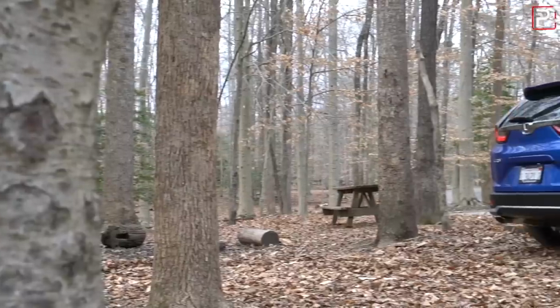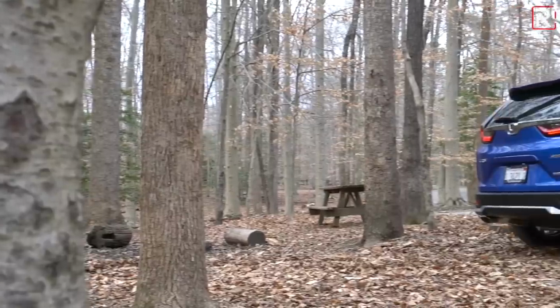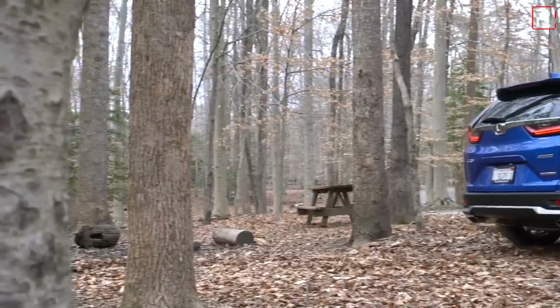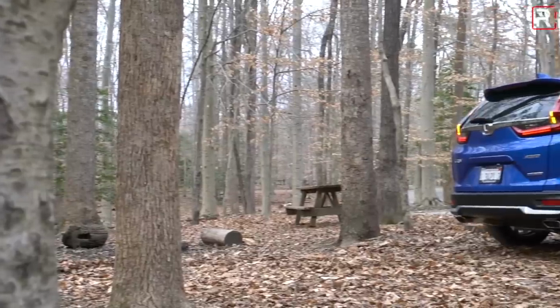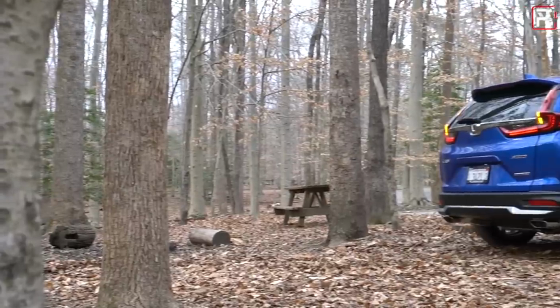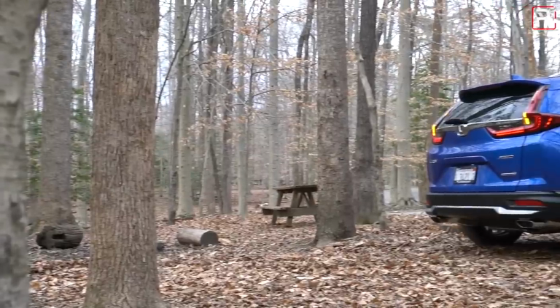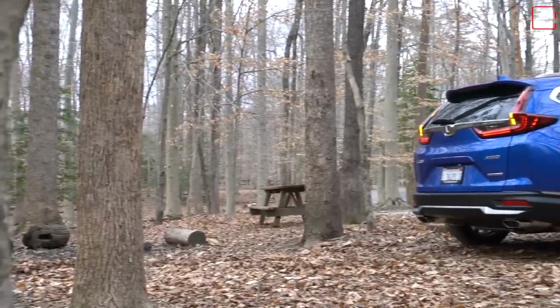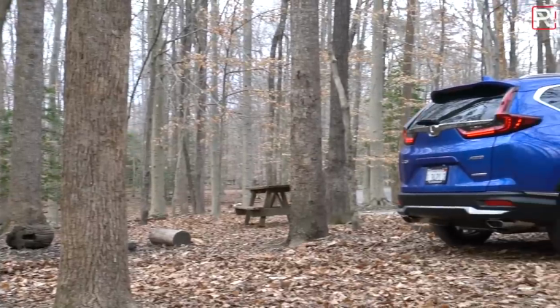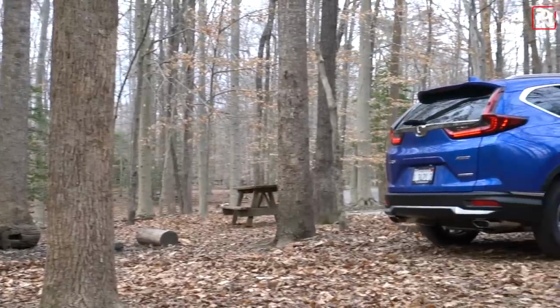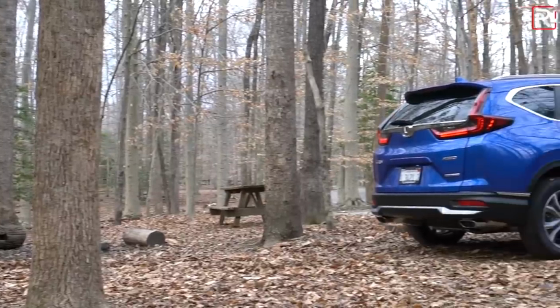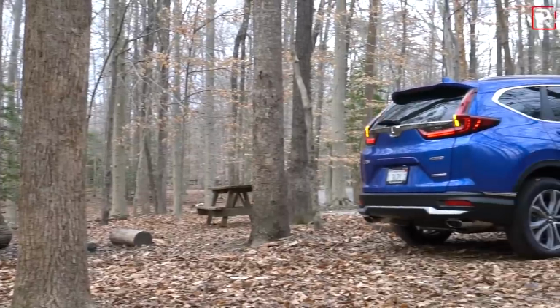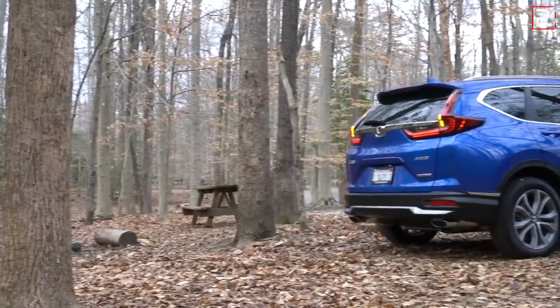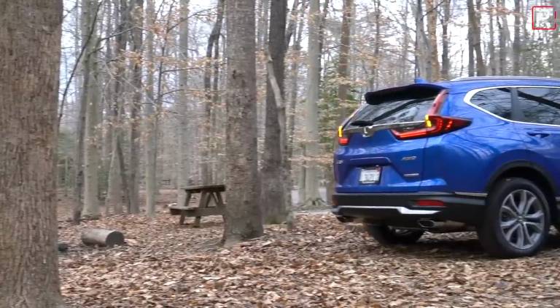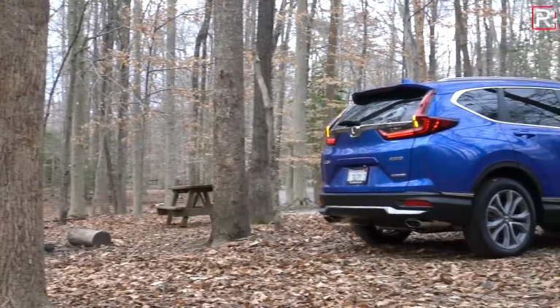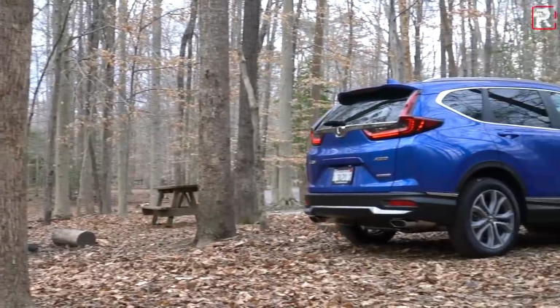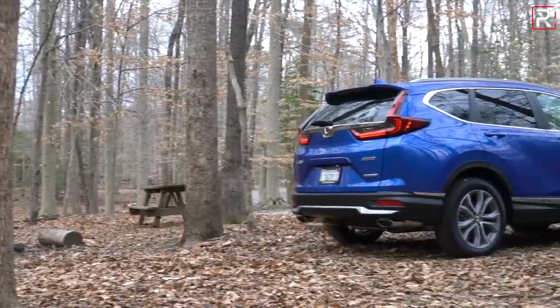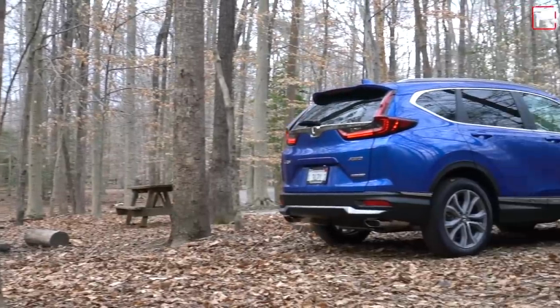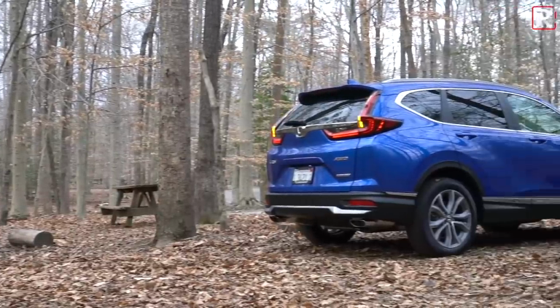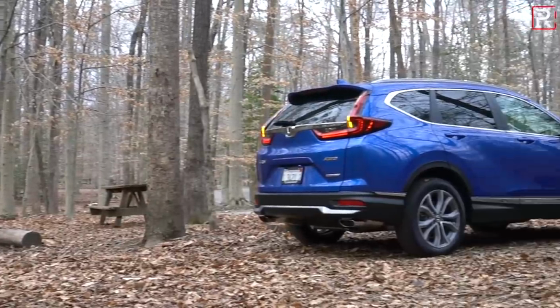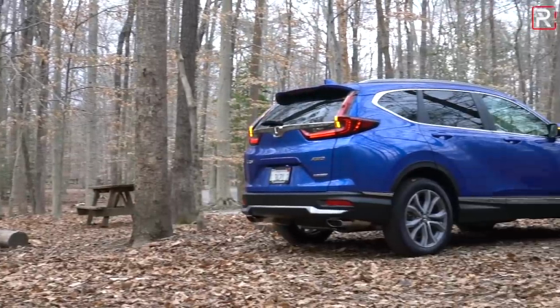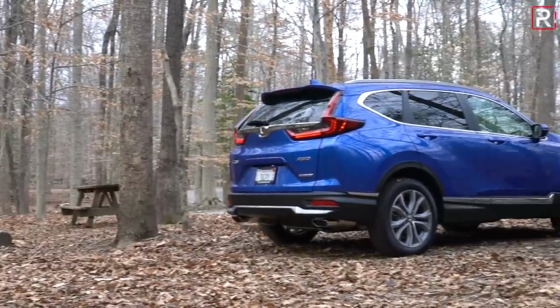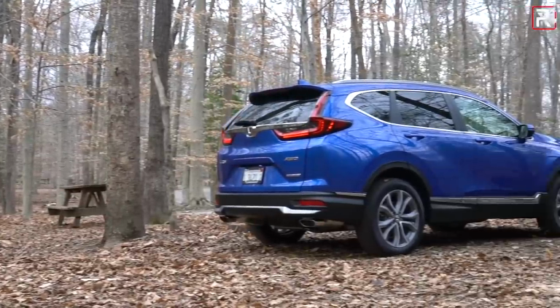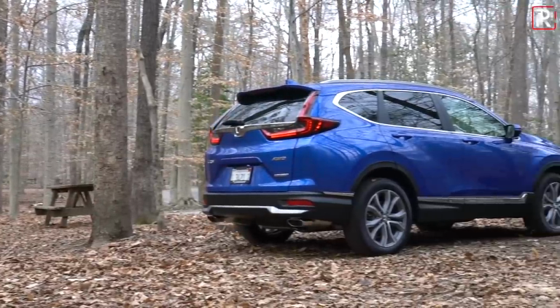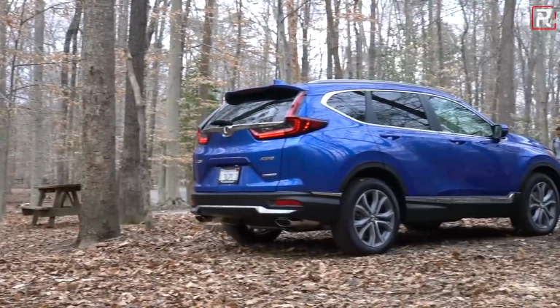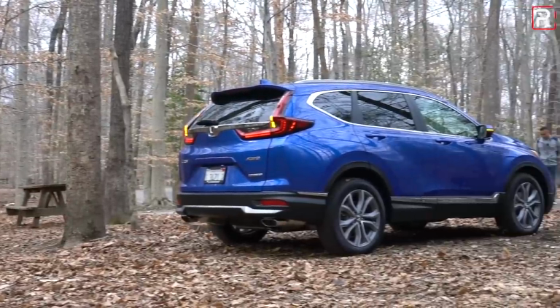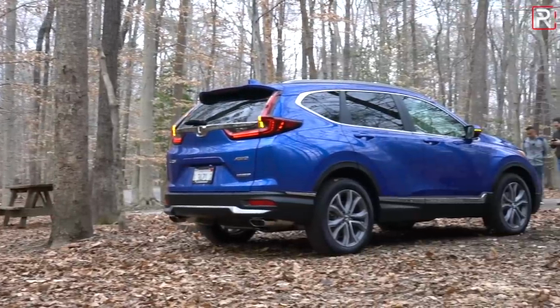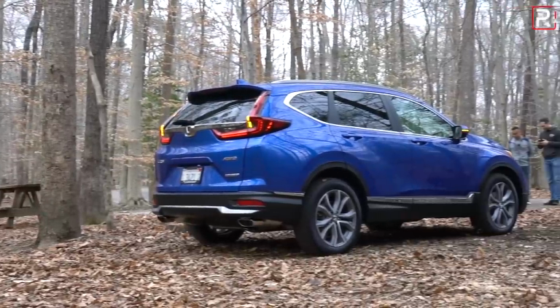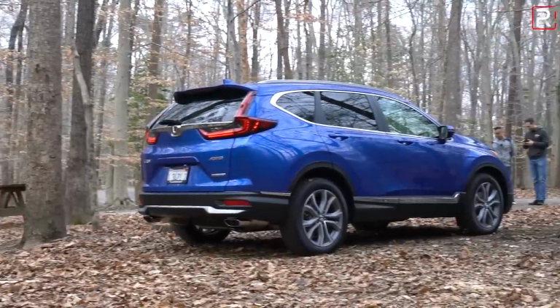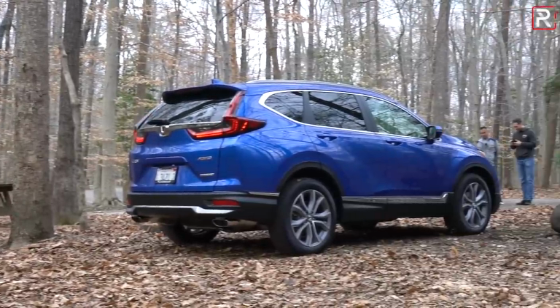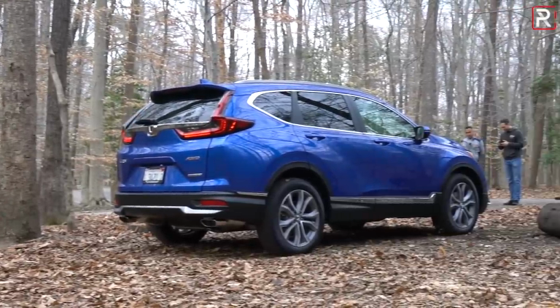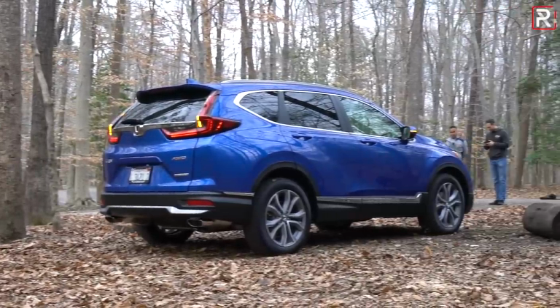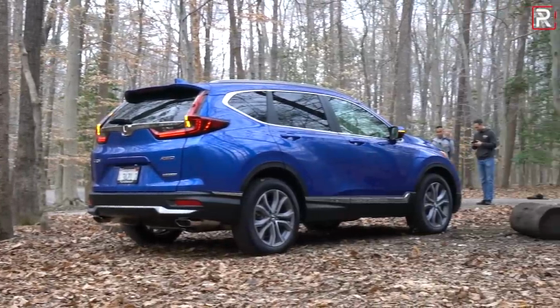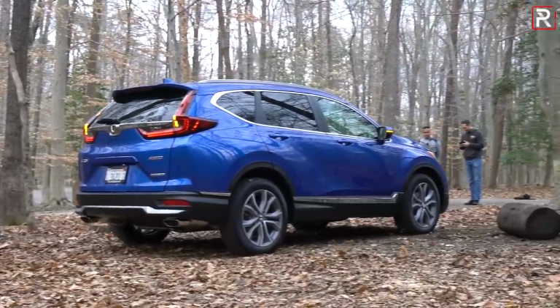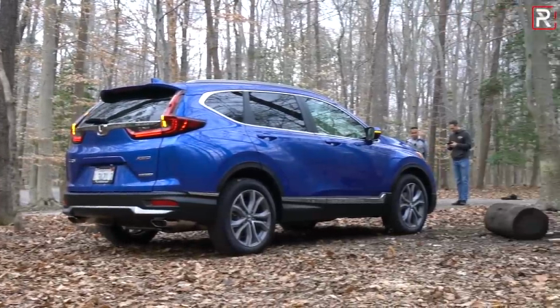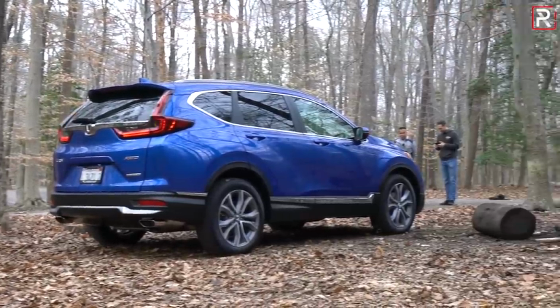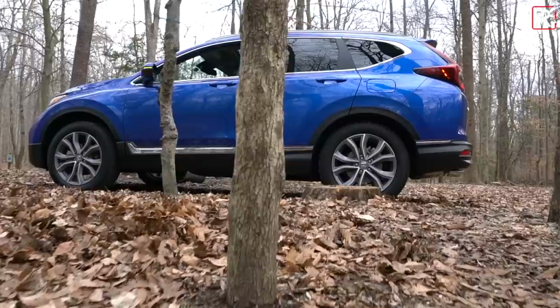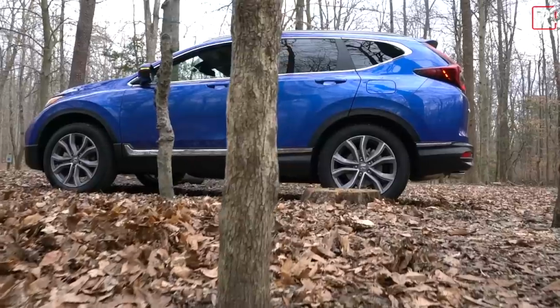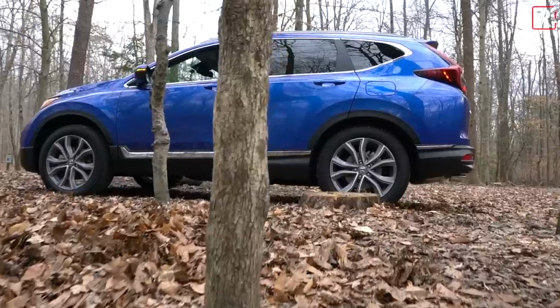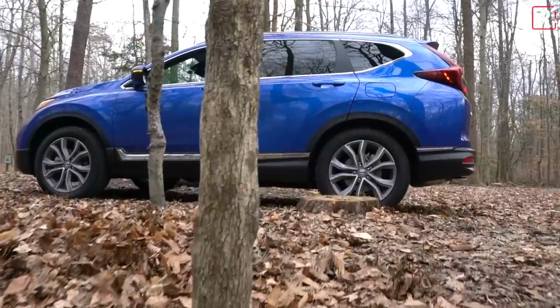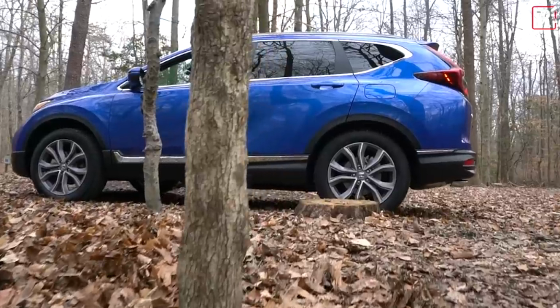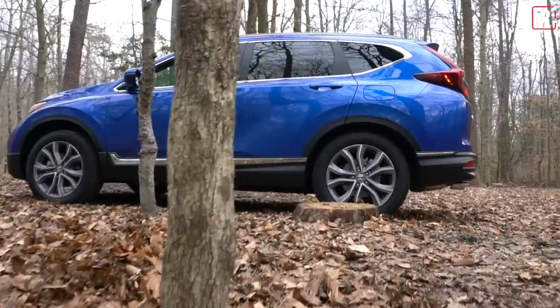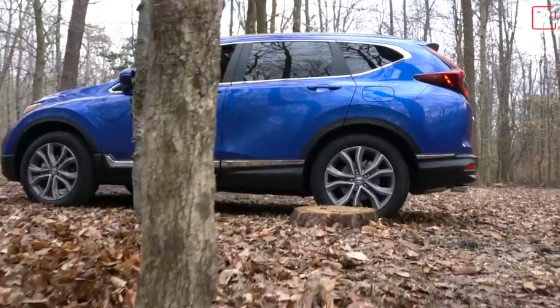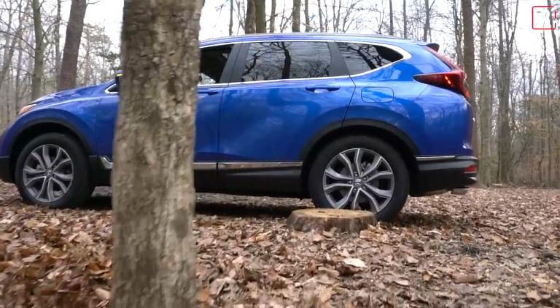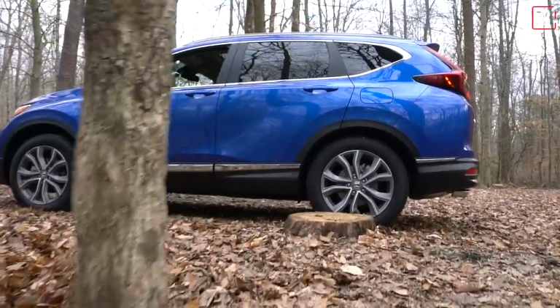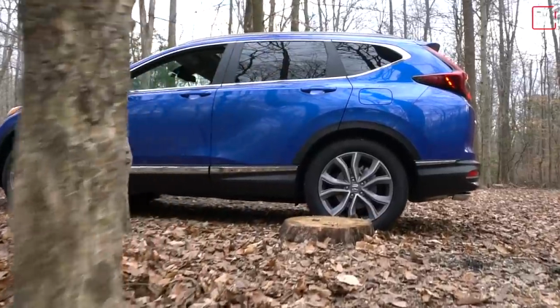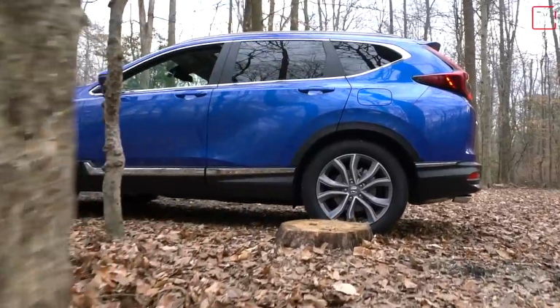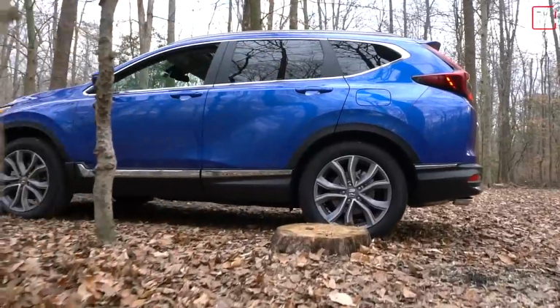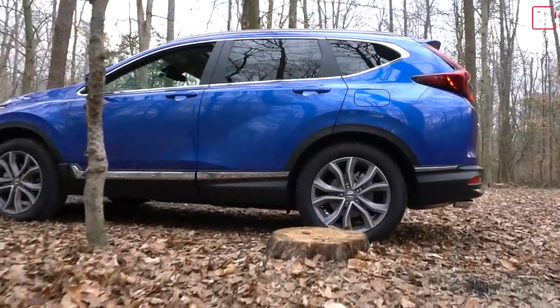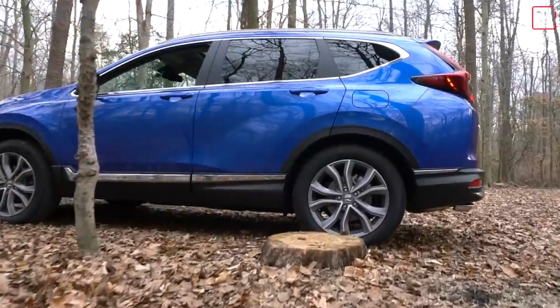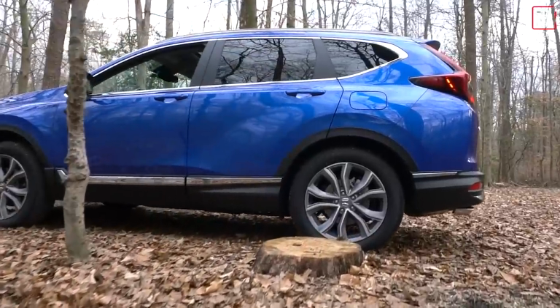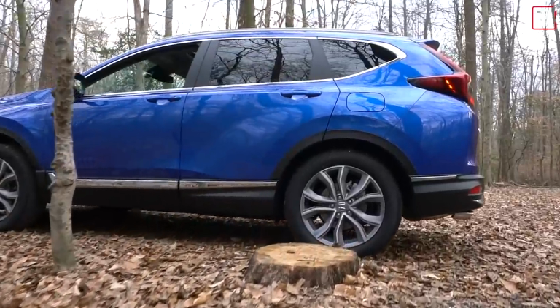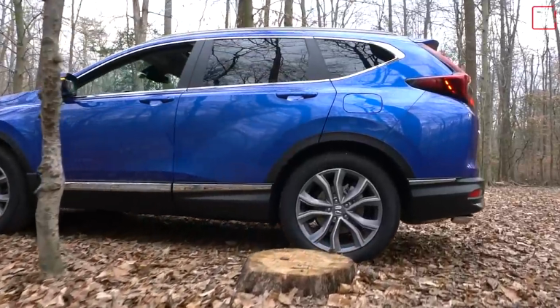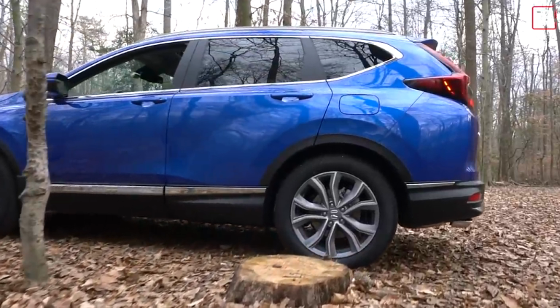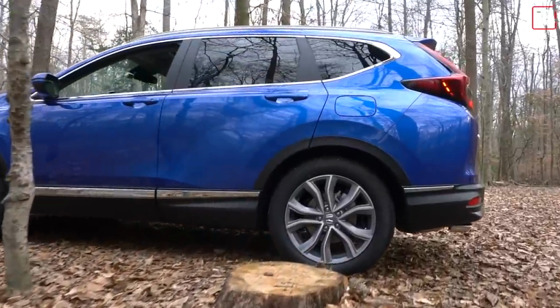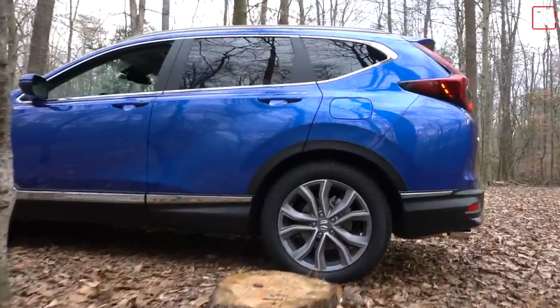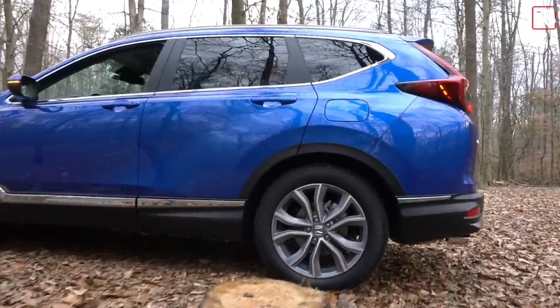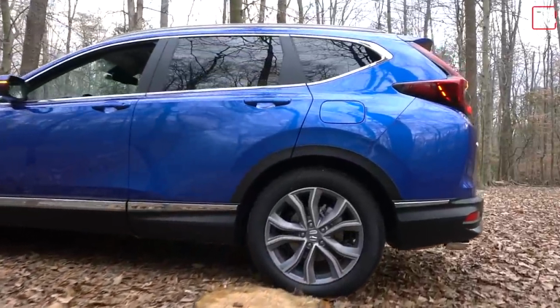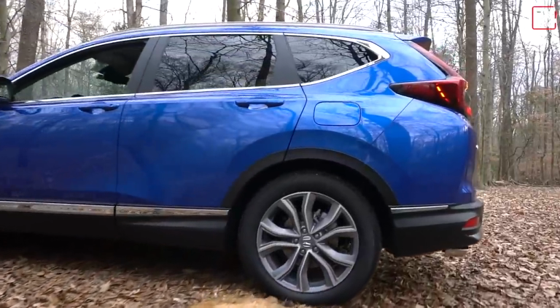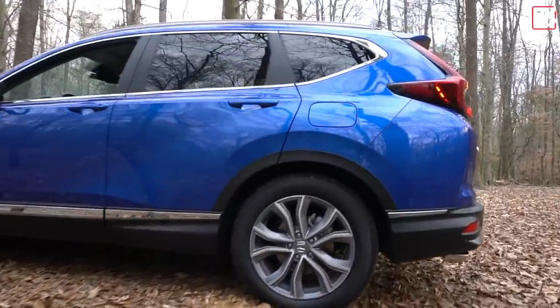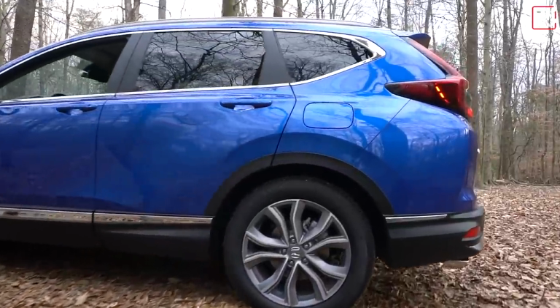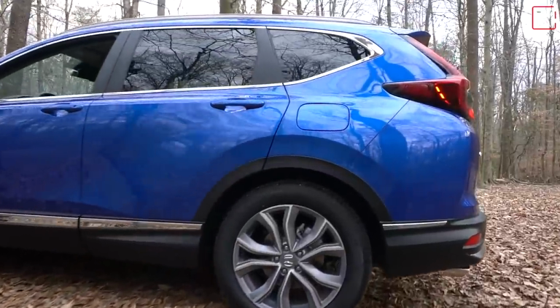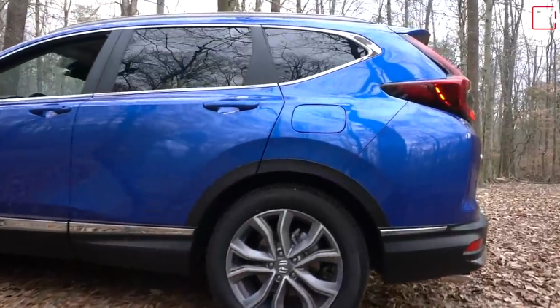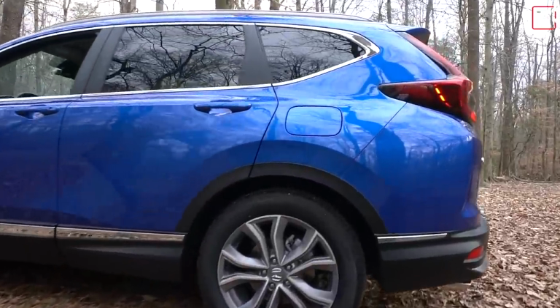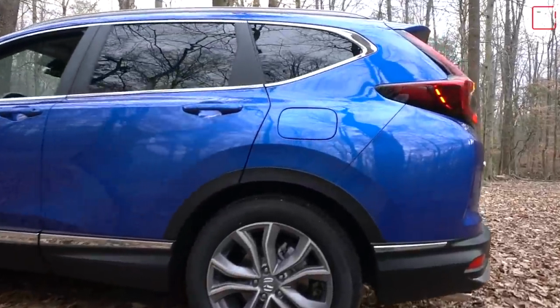These rectangular exhaust tips are more of a finisher look. Honda was trying to make the rear look a little bit different for the 2020 model year.